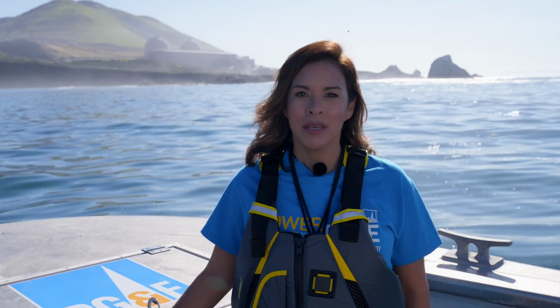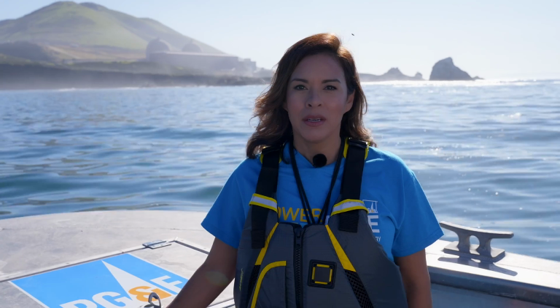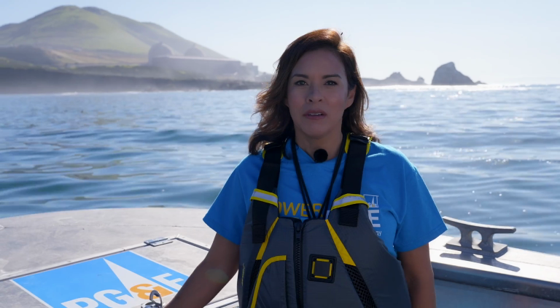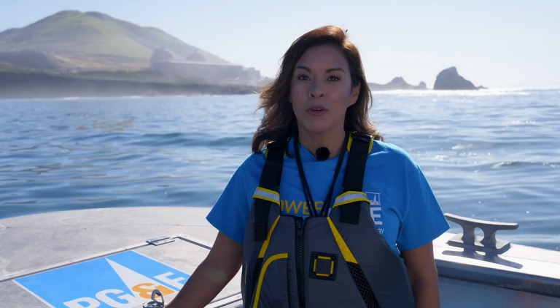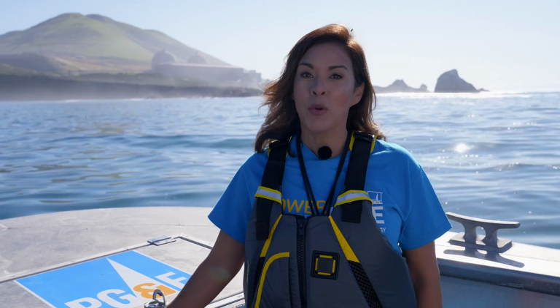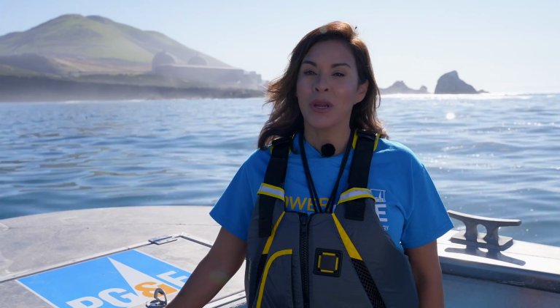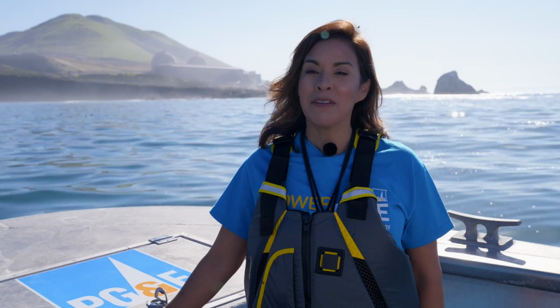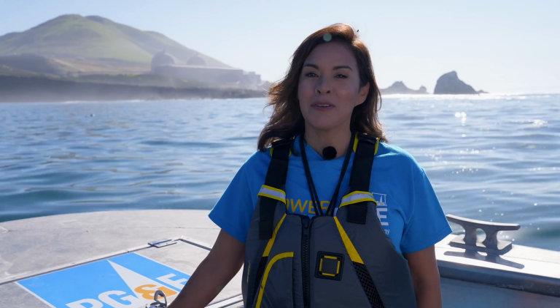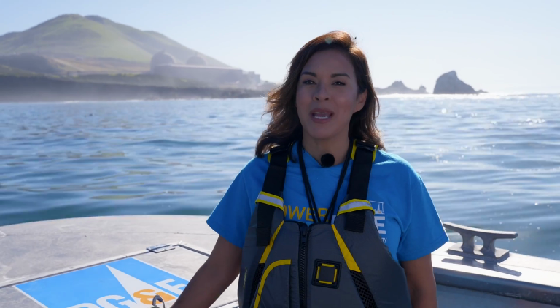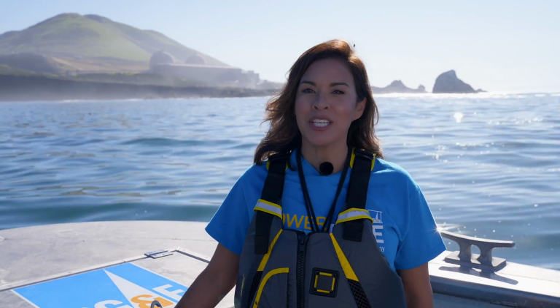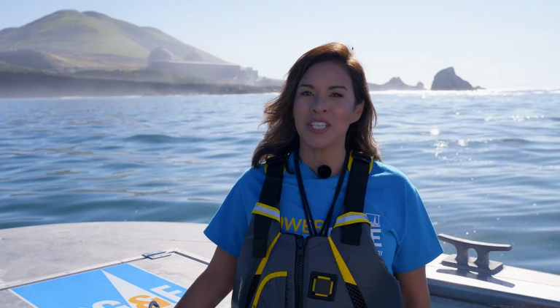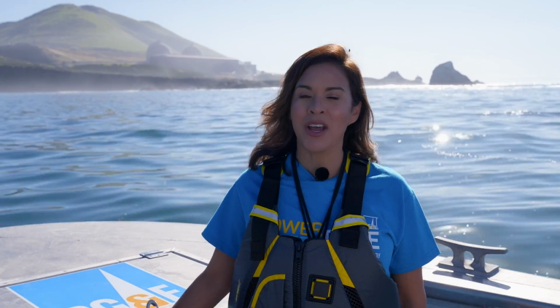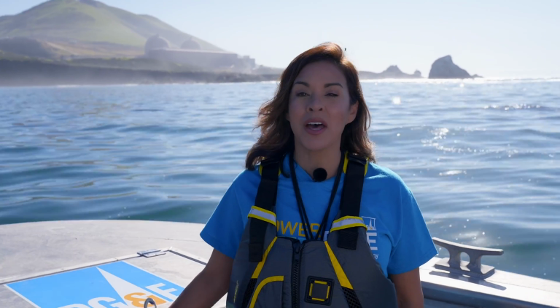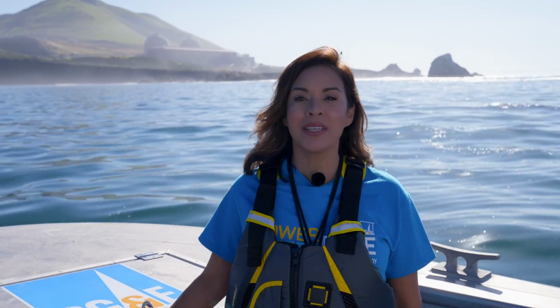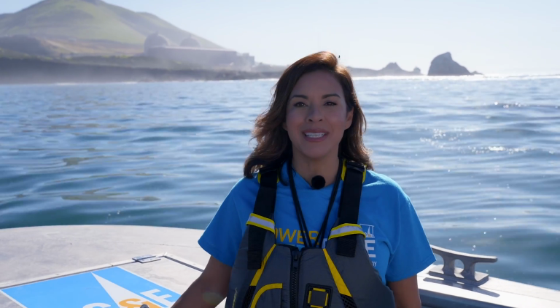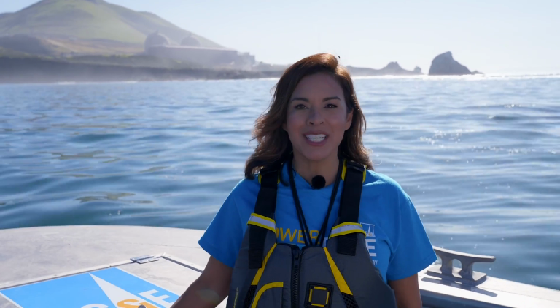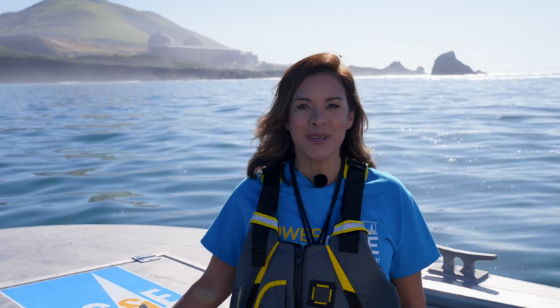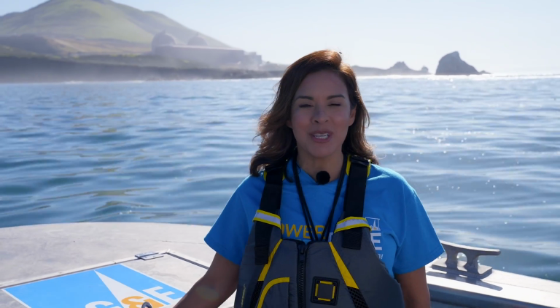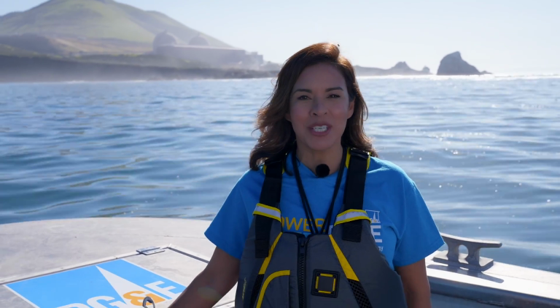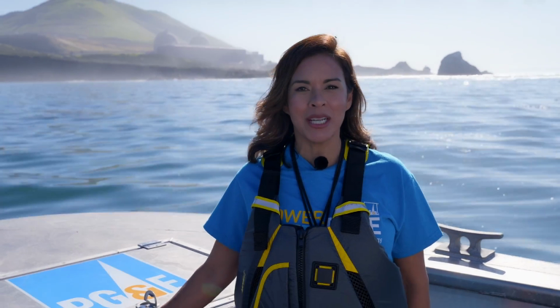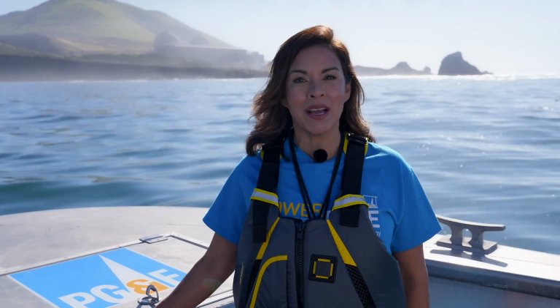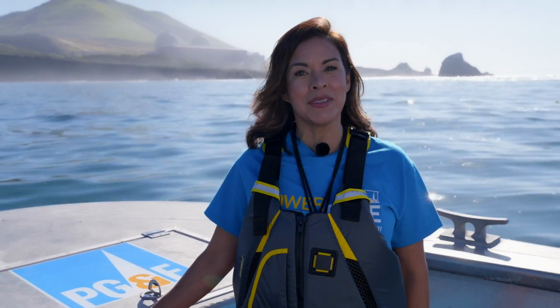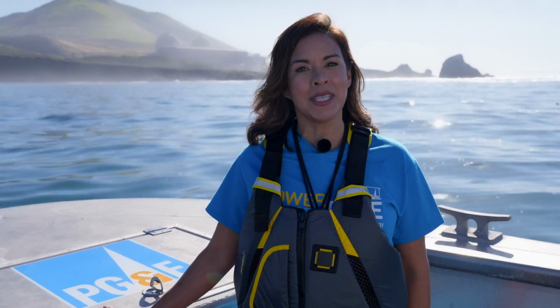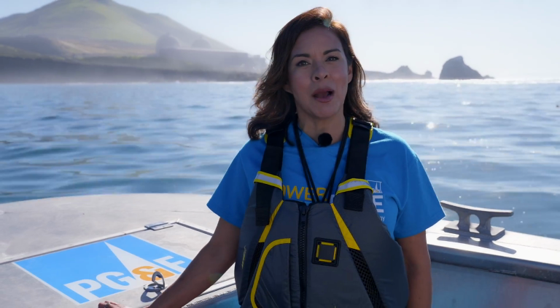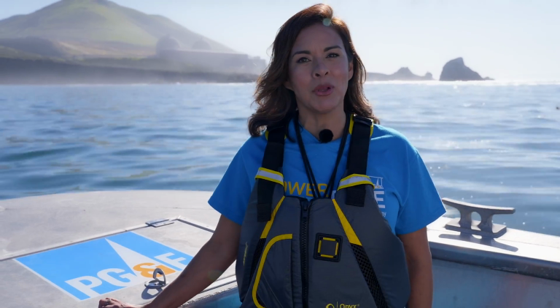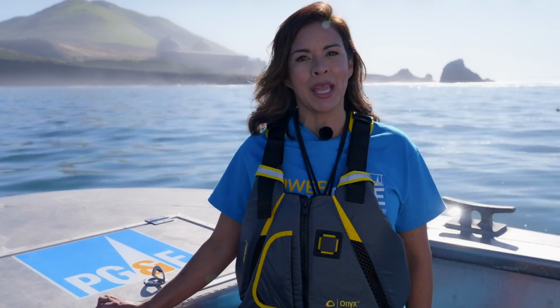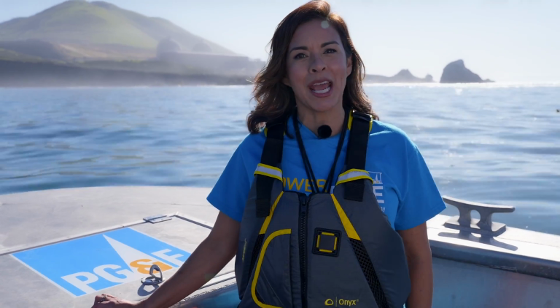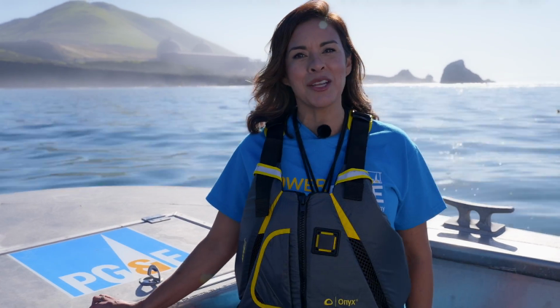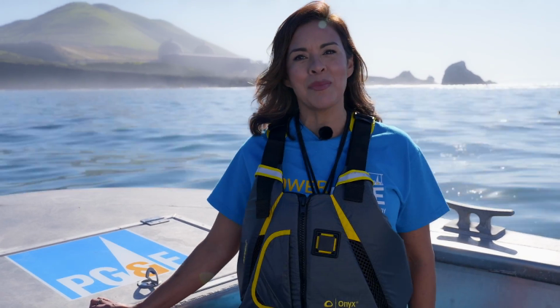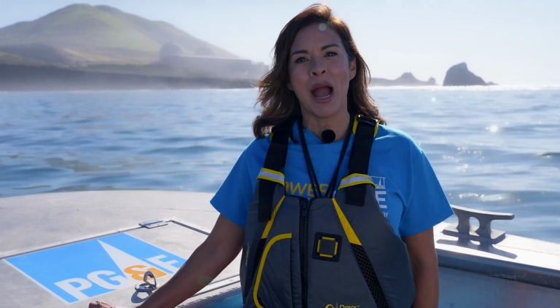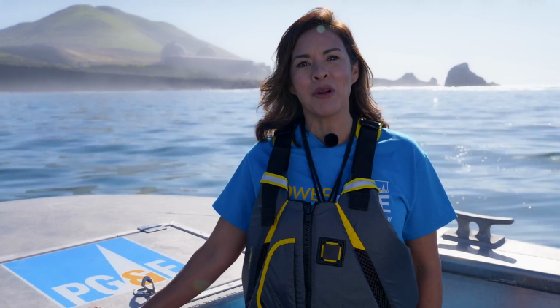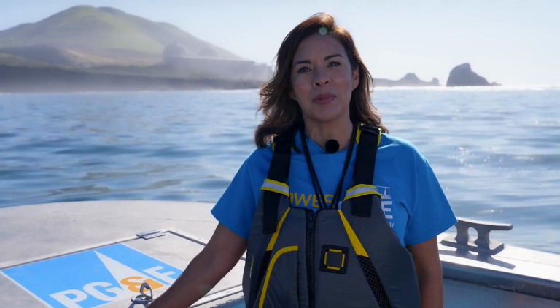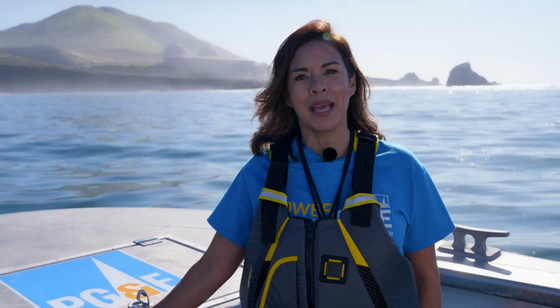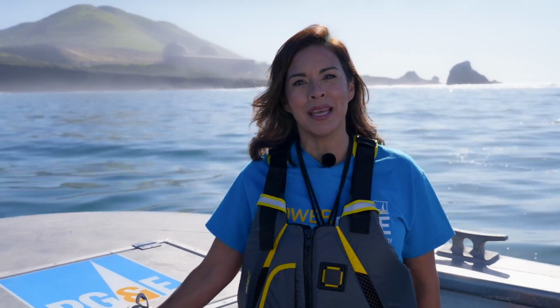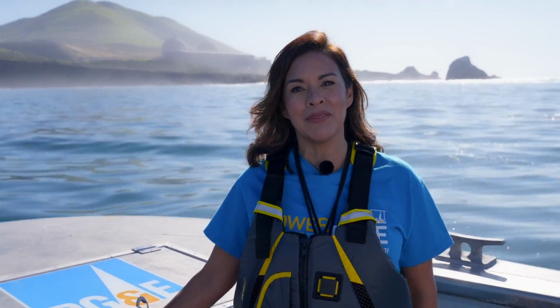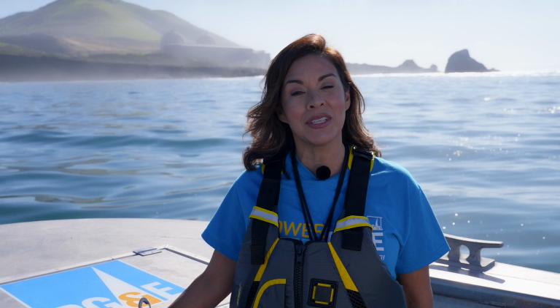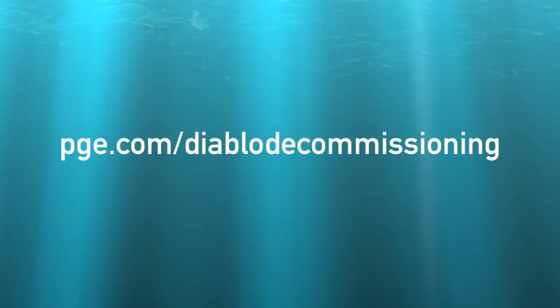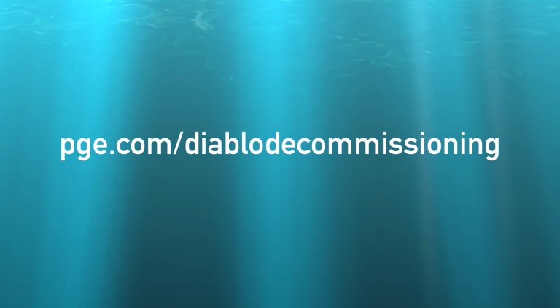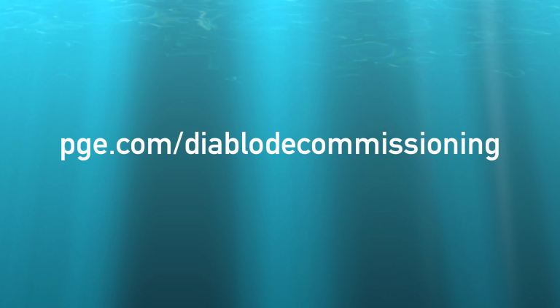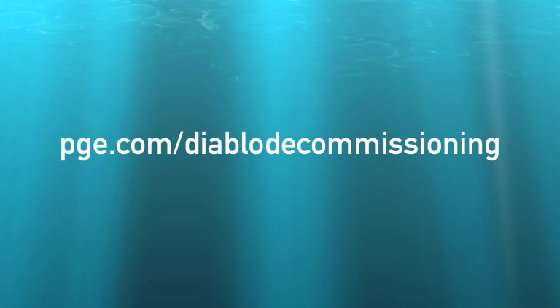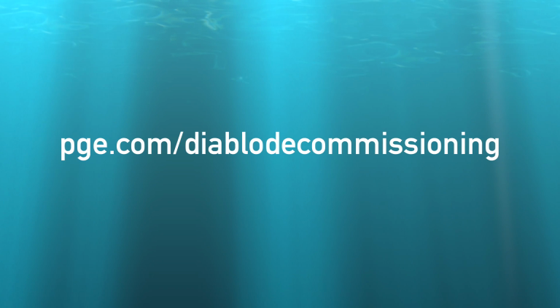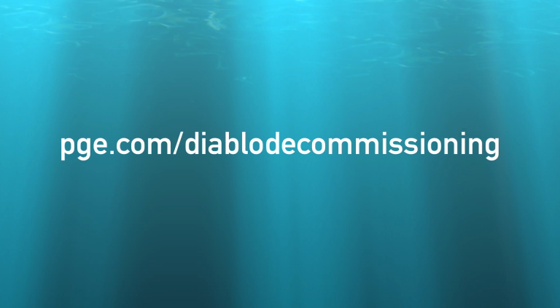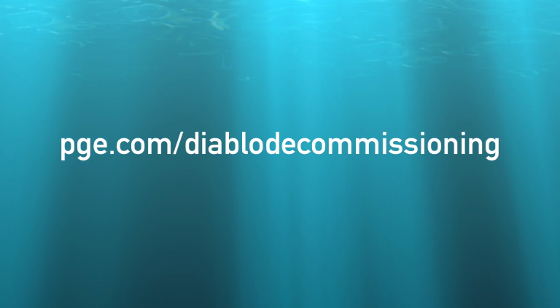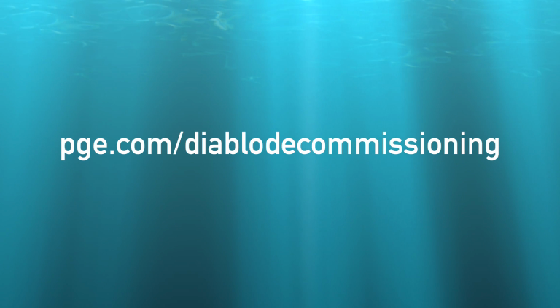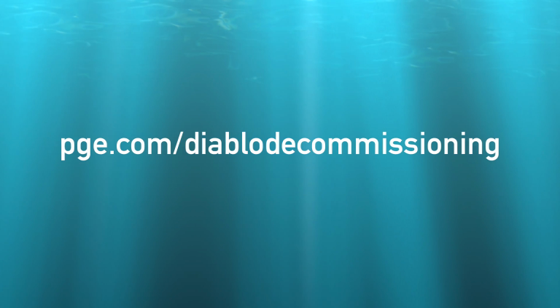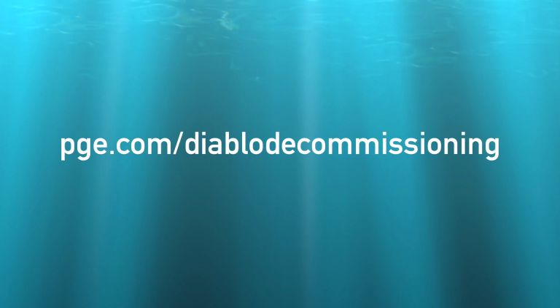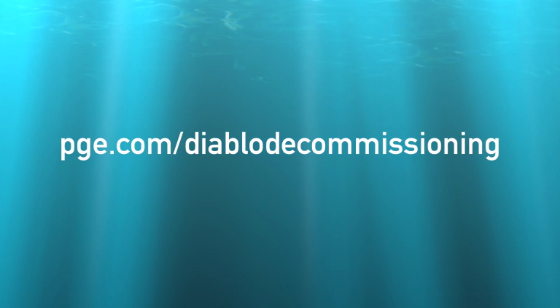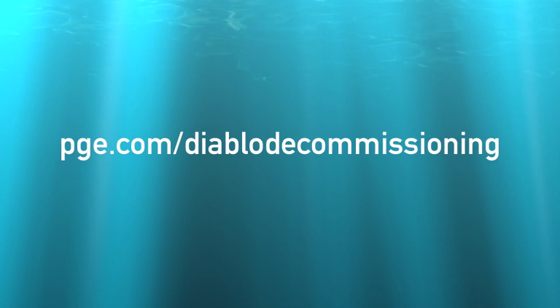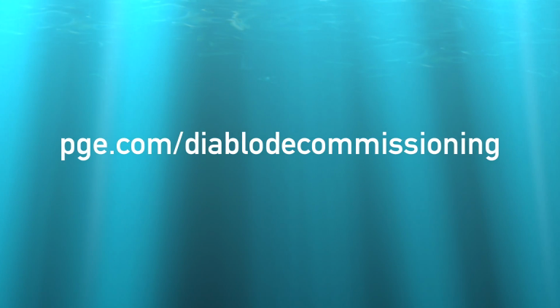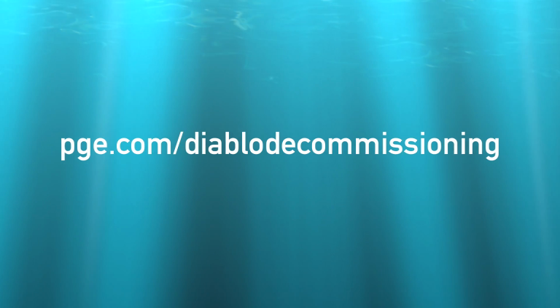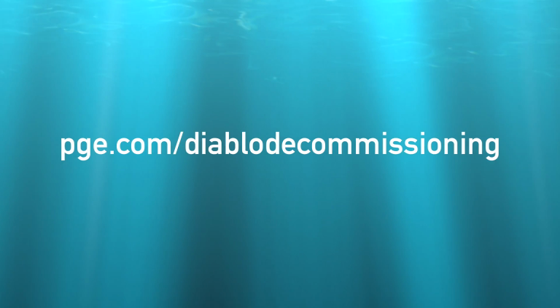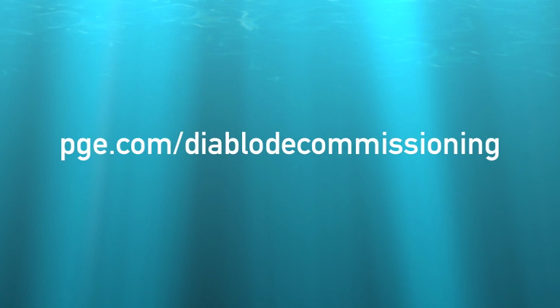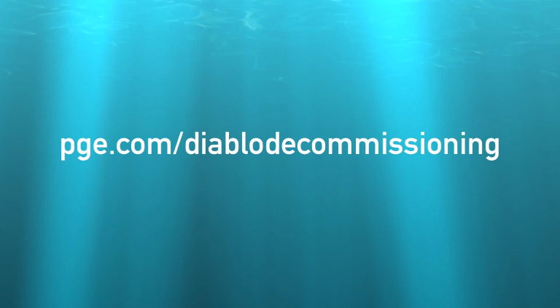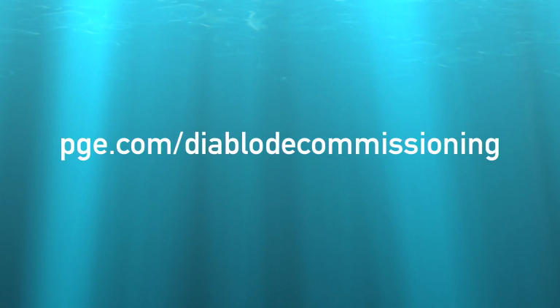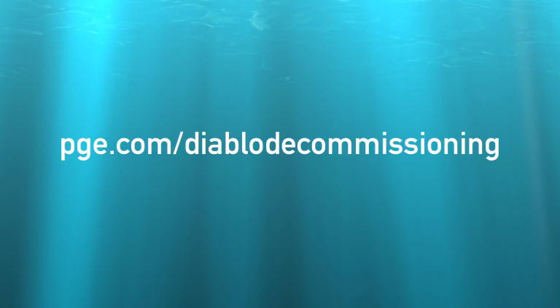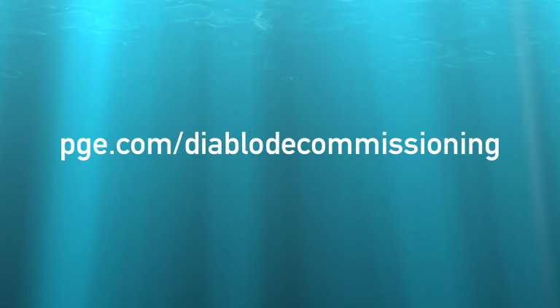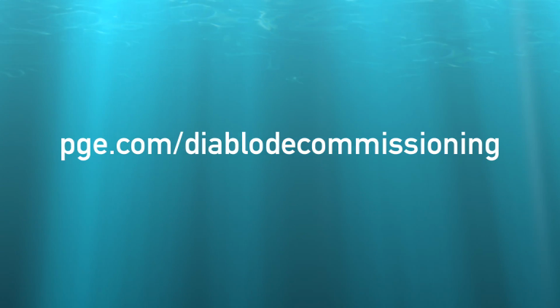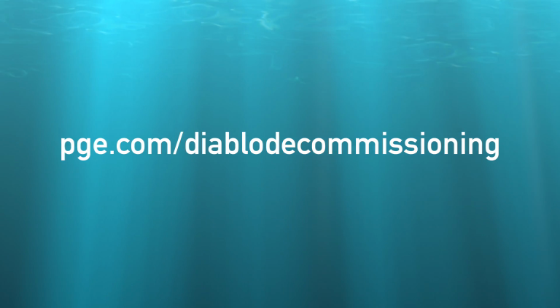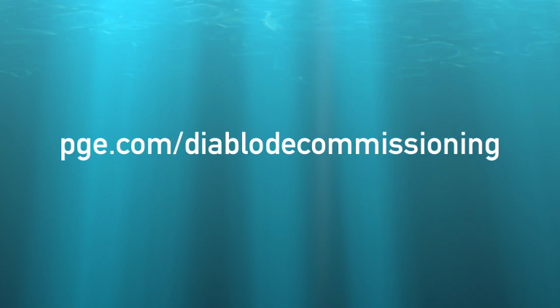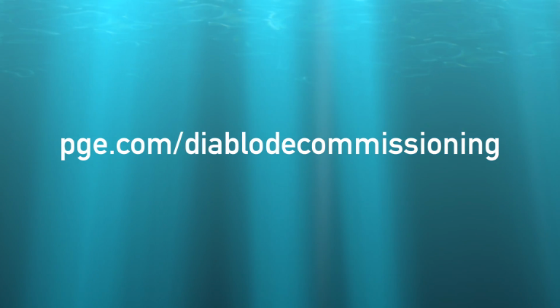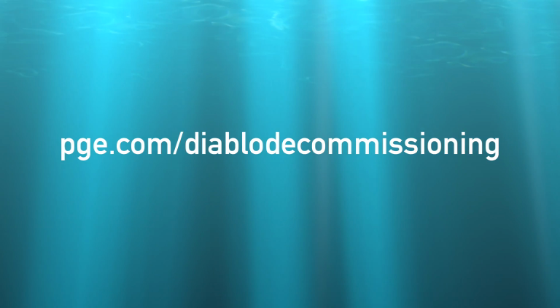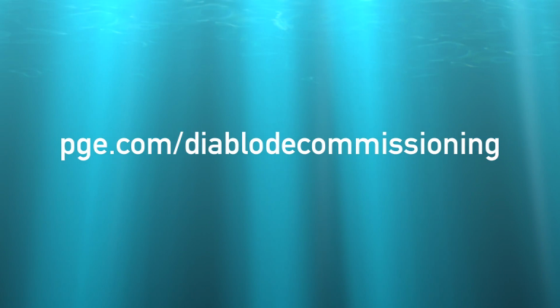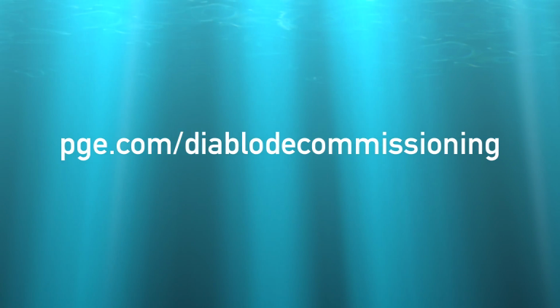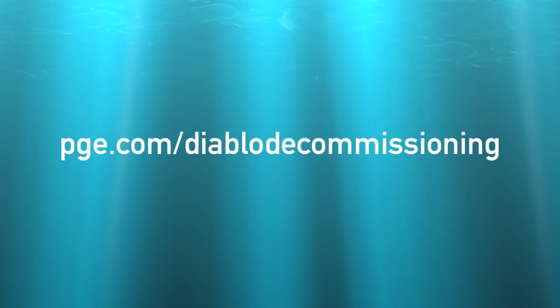For more information on the decommissioning of Diablo Canyon Power Plant, visit pge.com/Diablo-decommissioning.